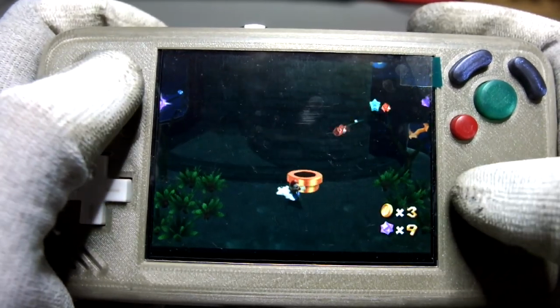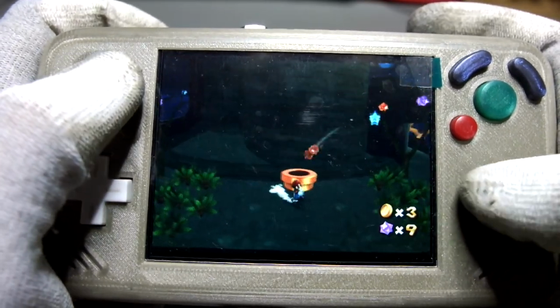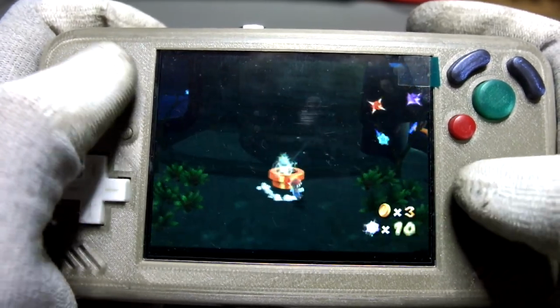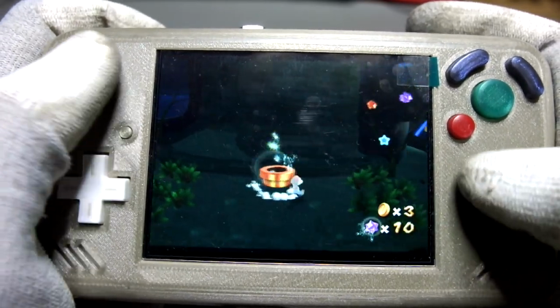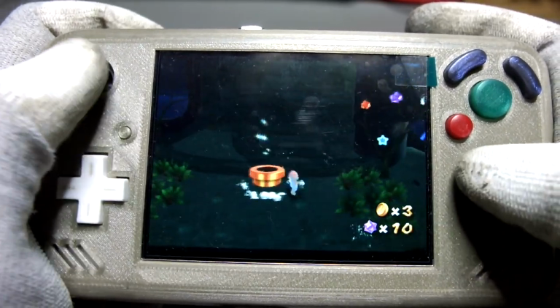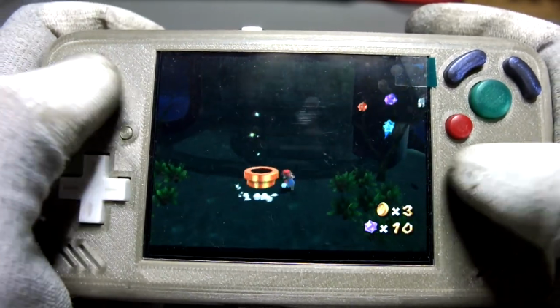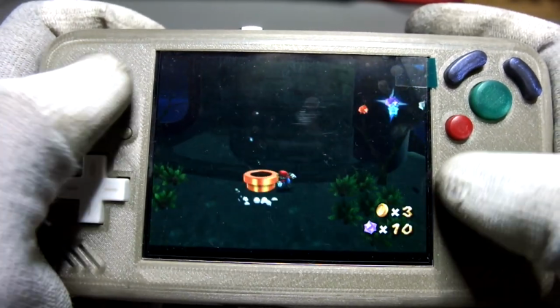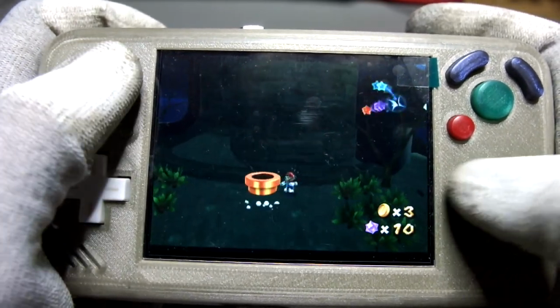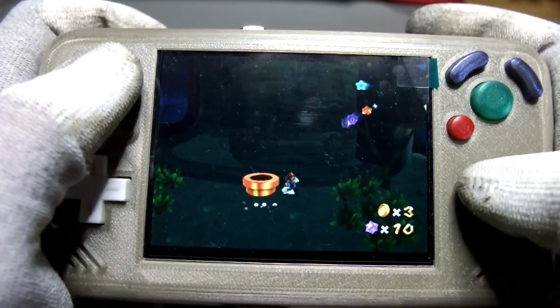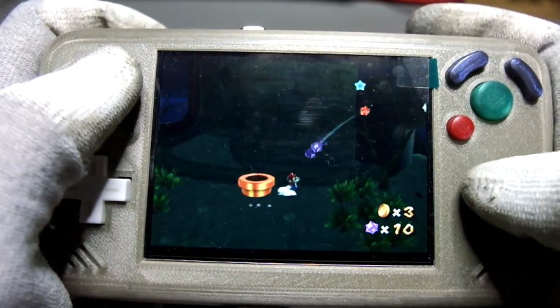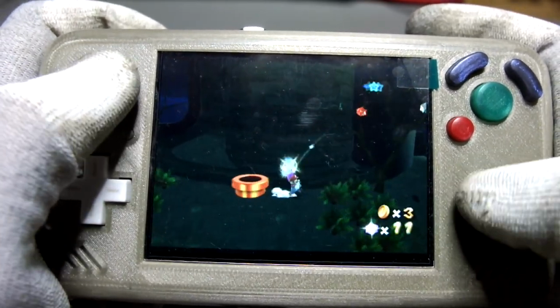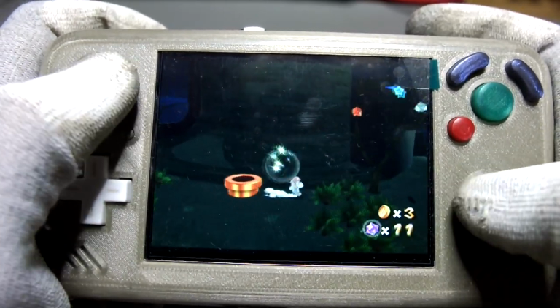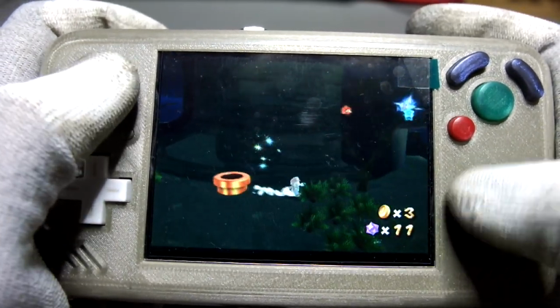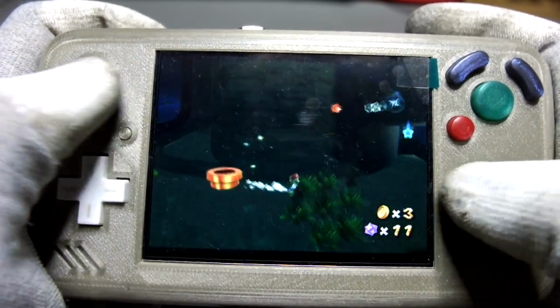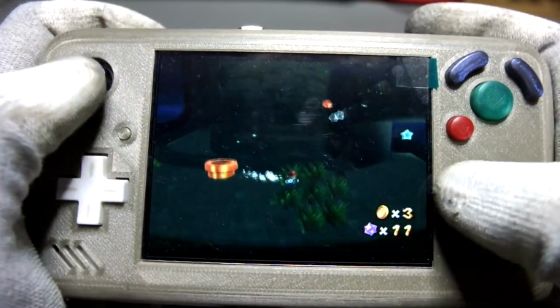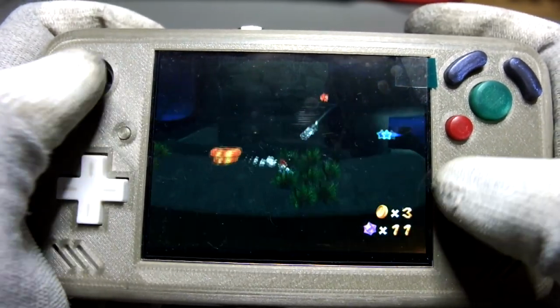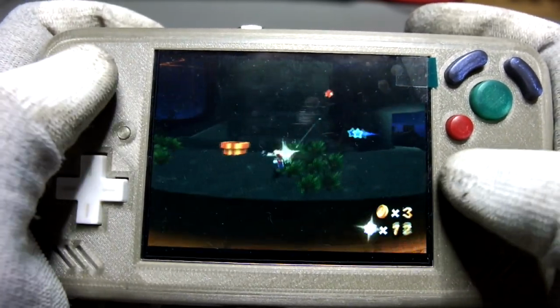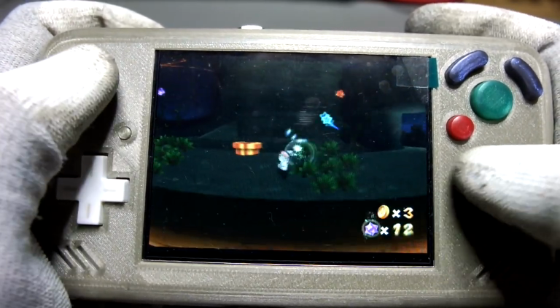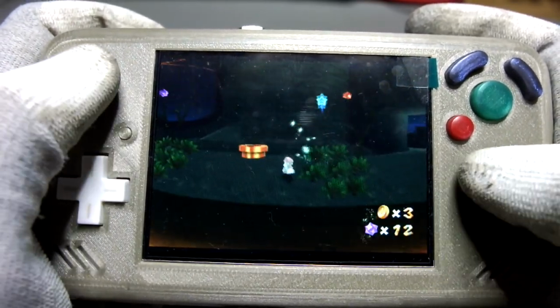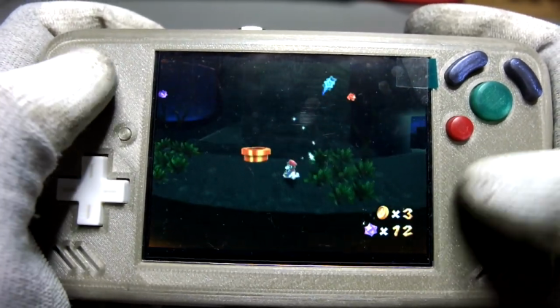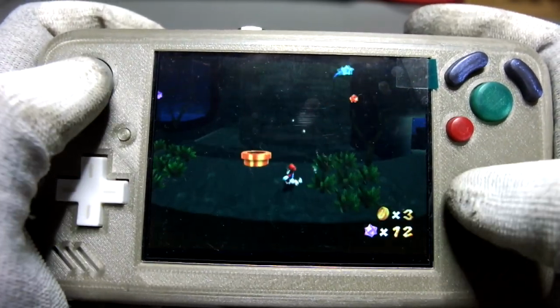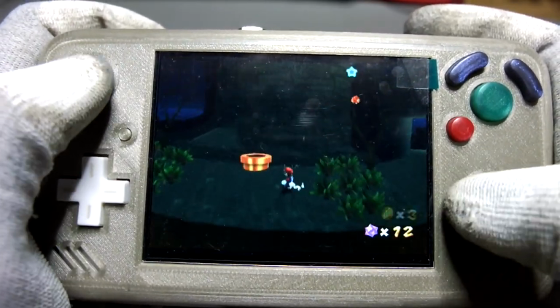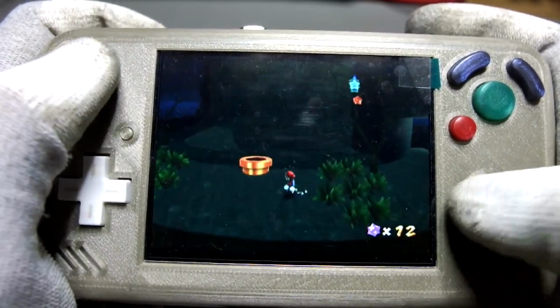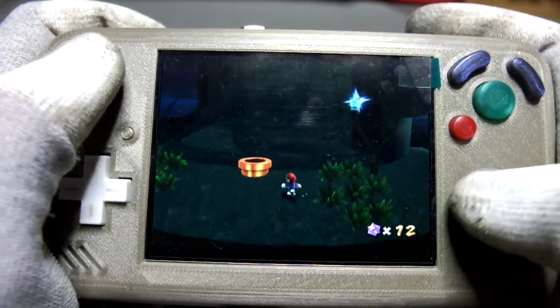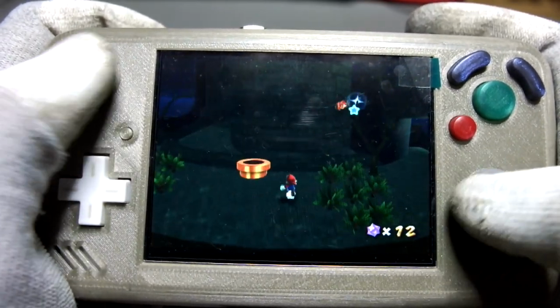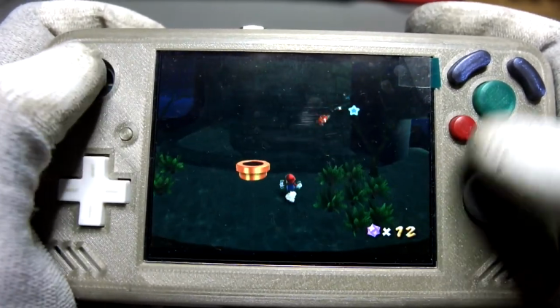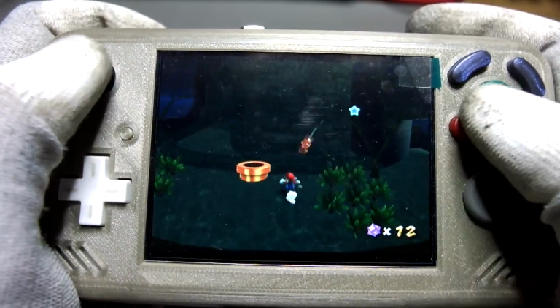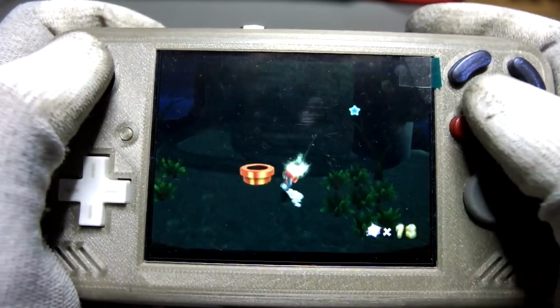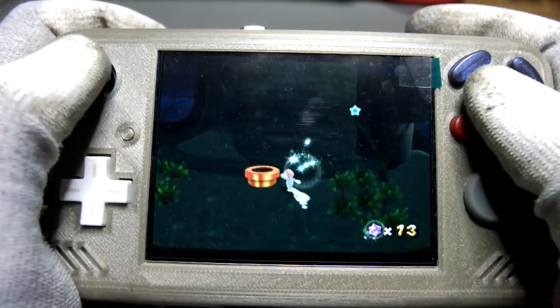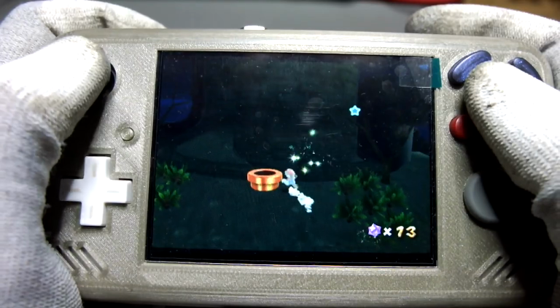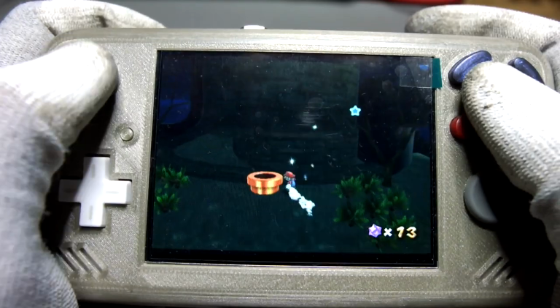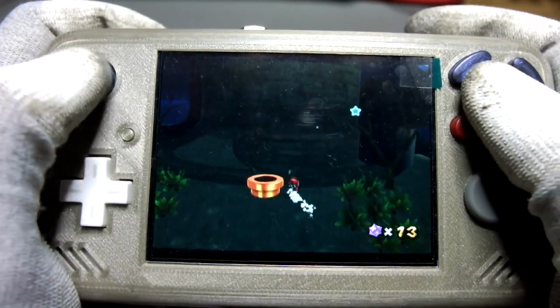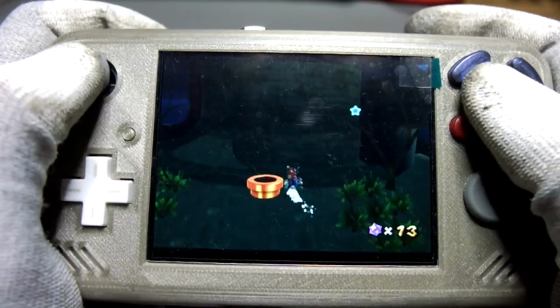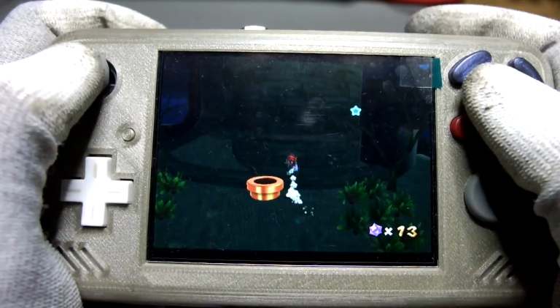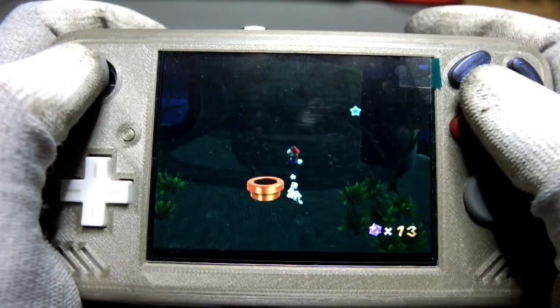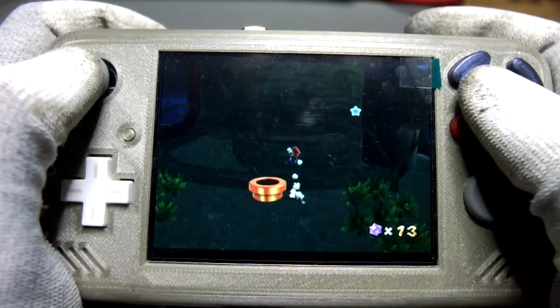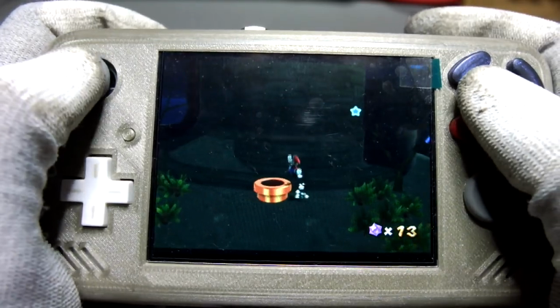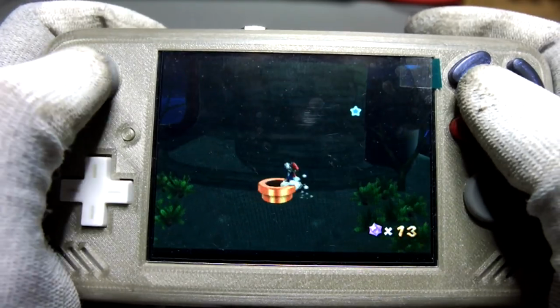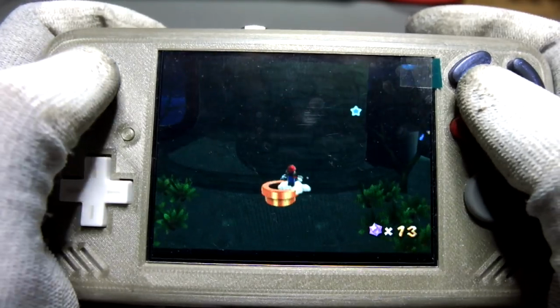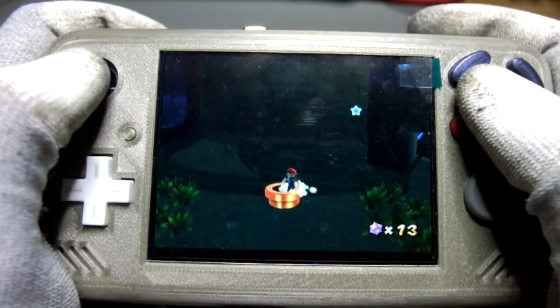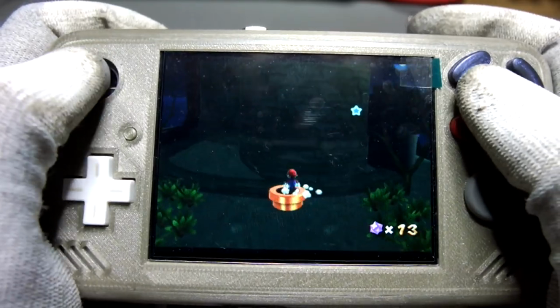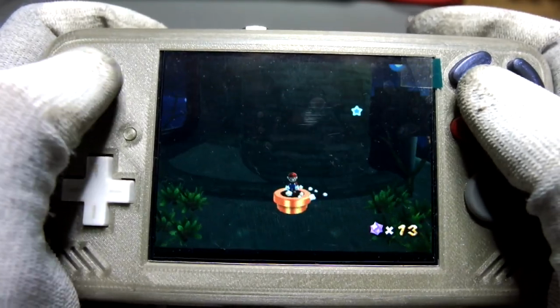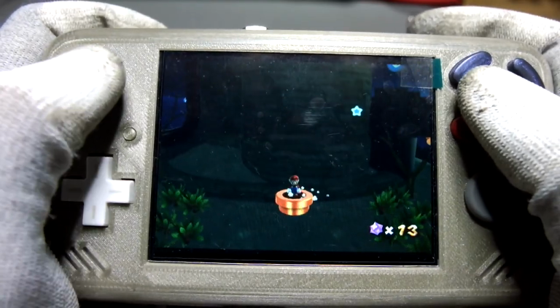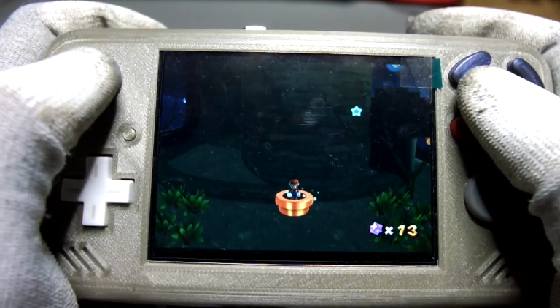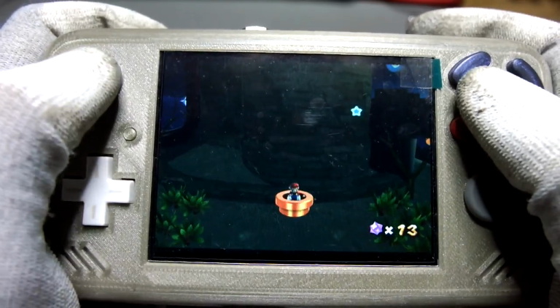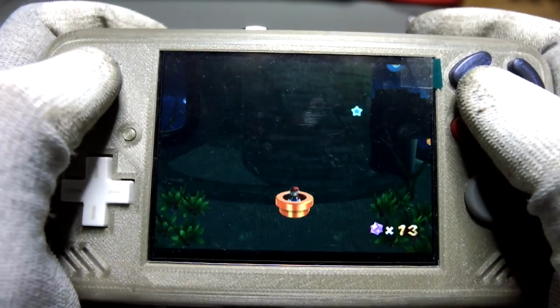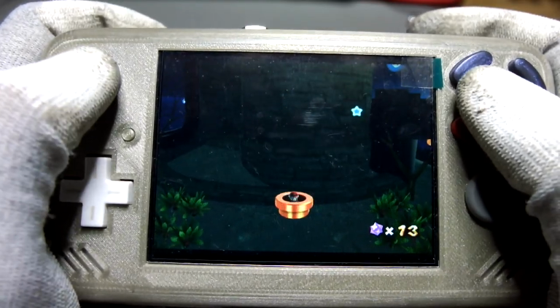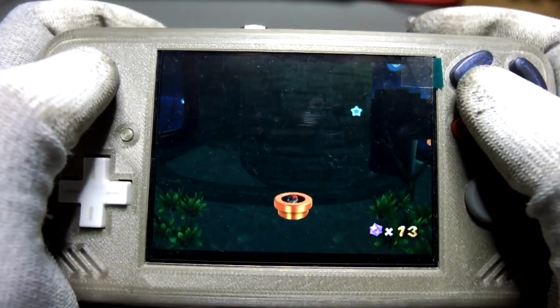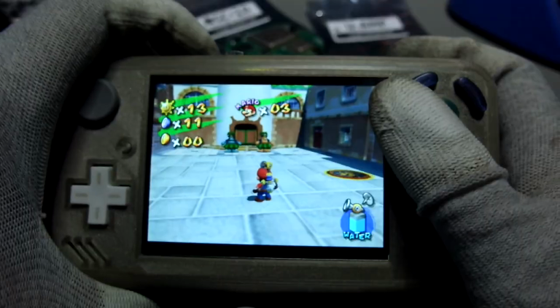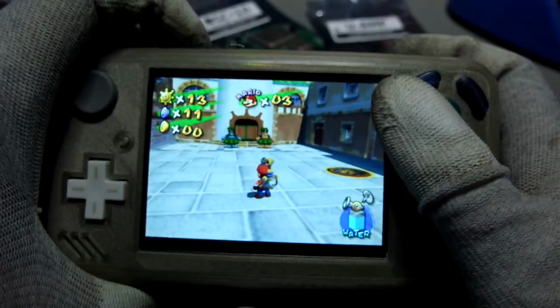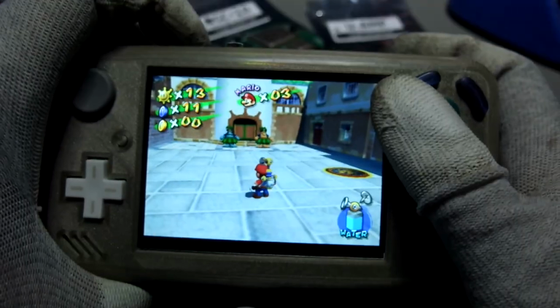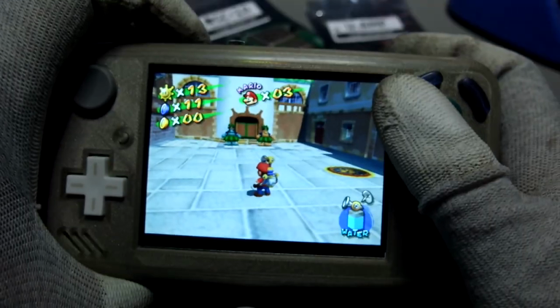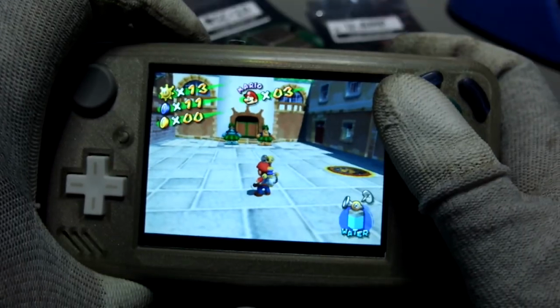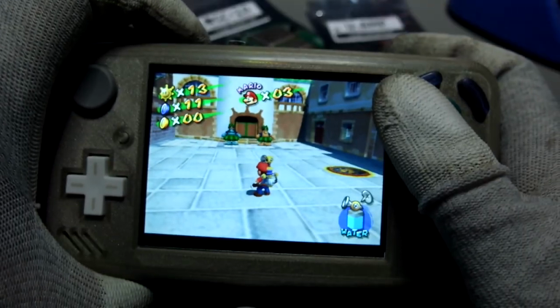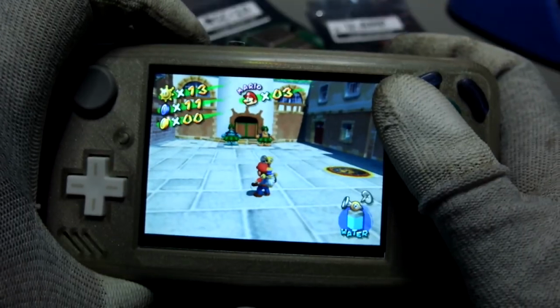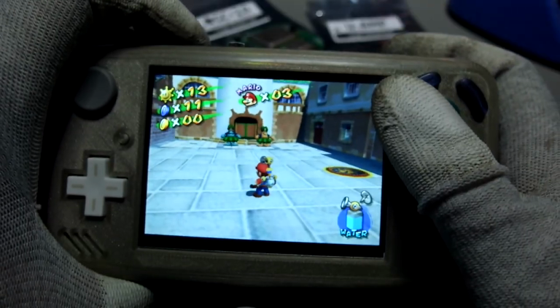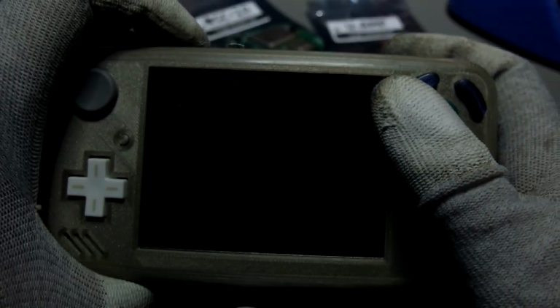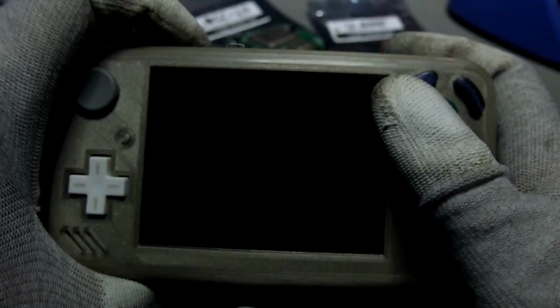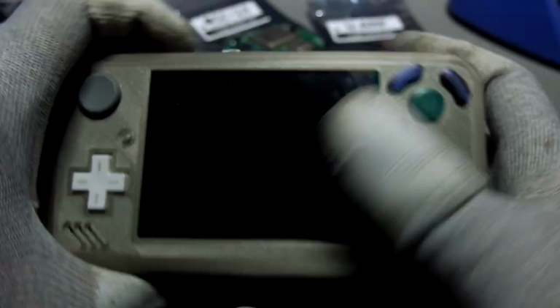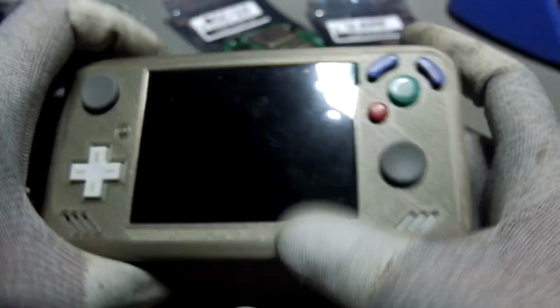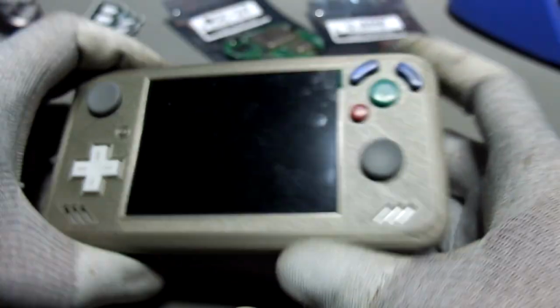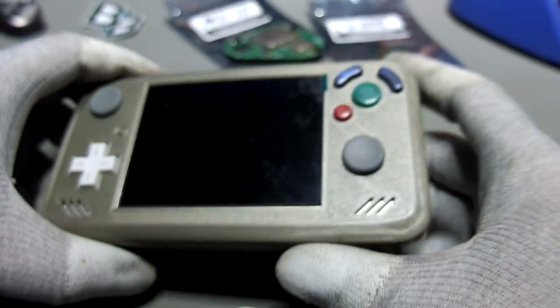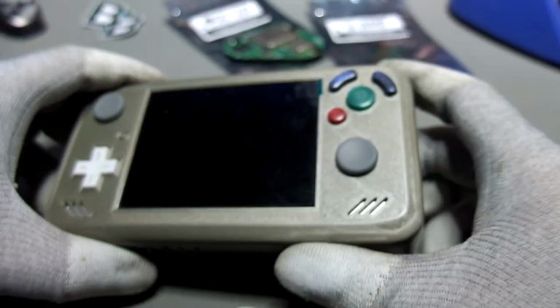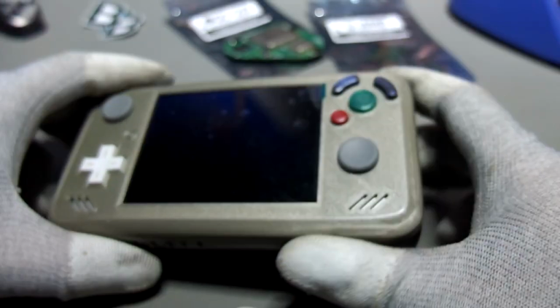All in all, I'm very happy how this portable turned out, but let me know what you guys are thinking. And as always, thanks a lot for watching.